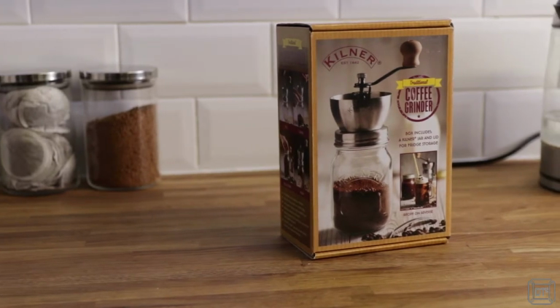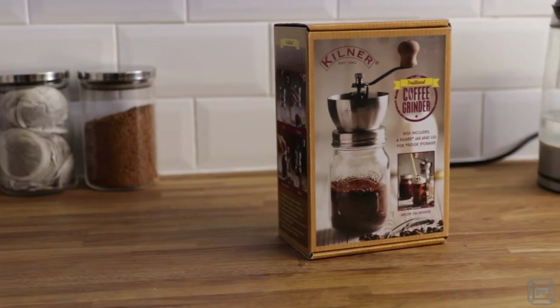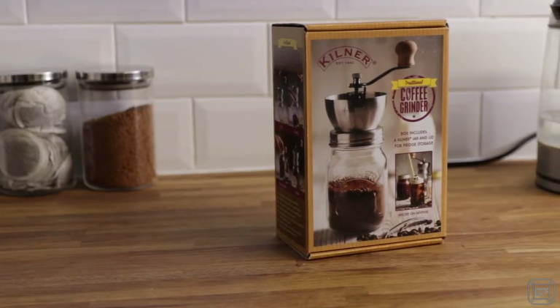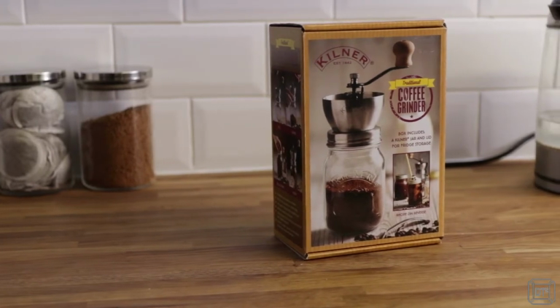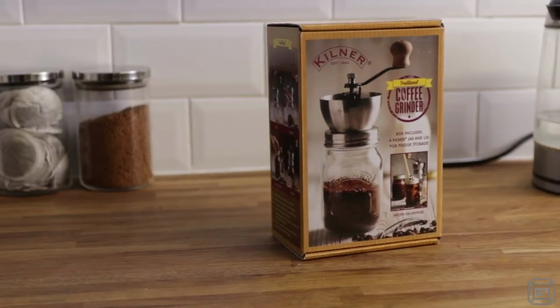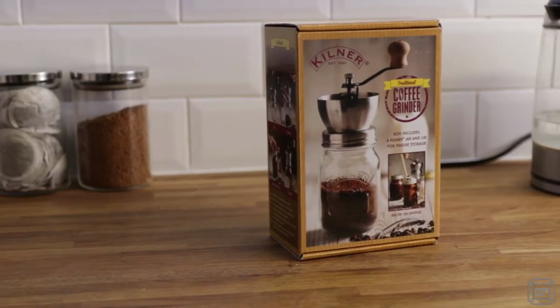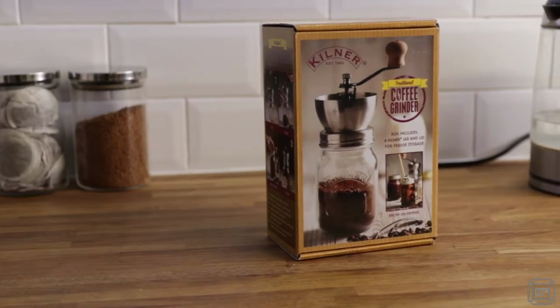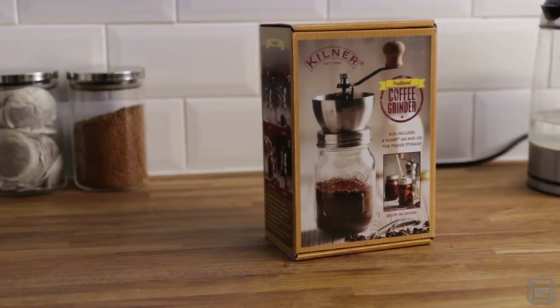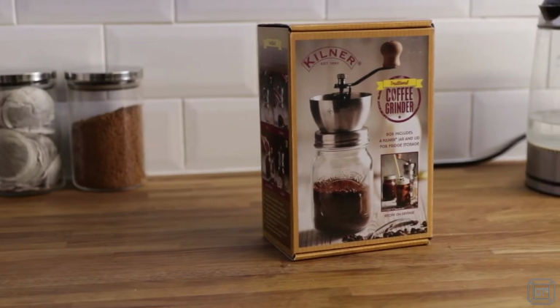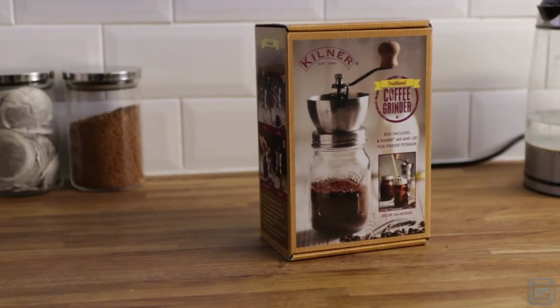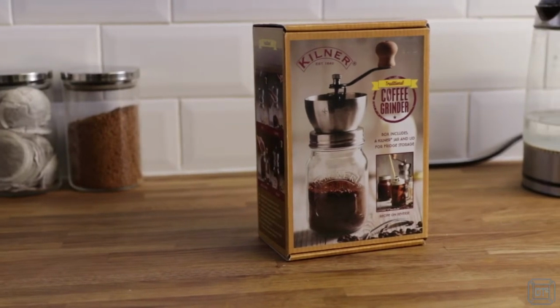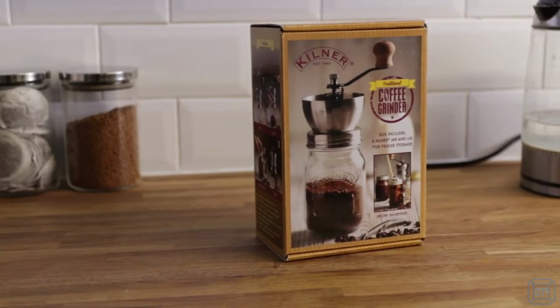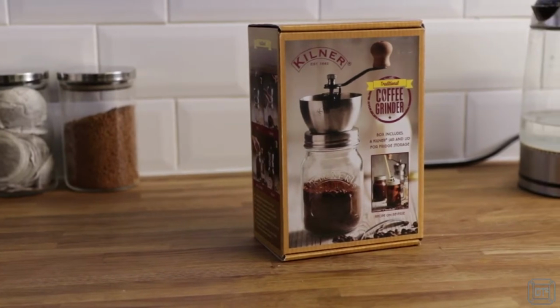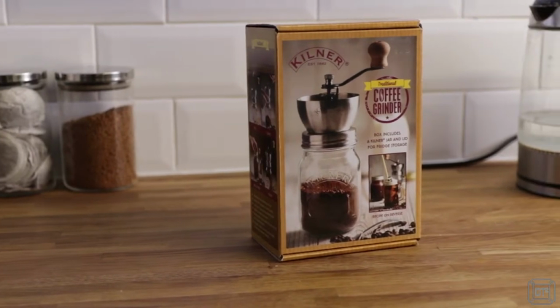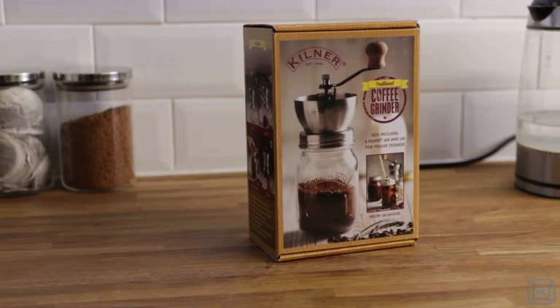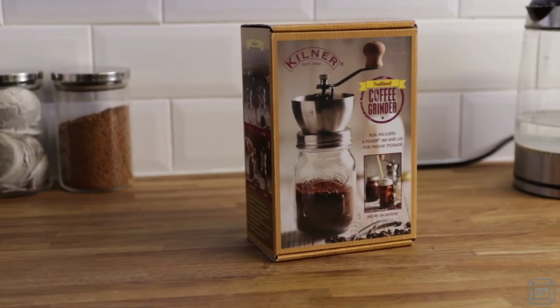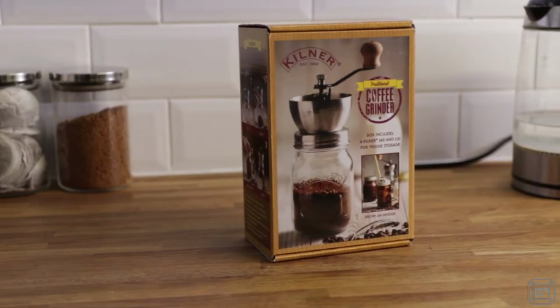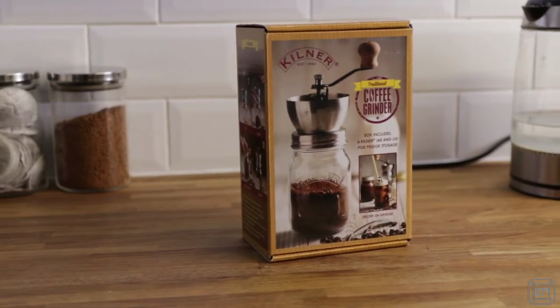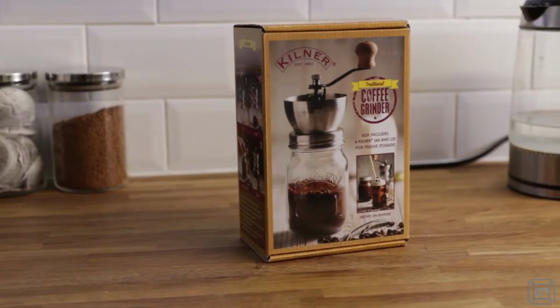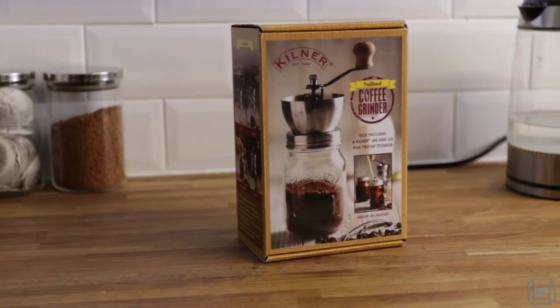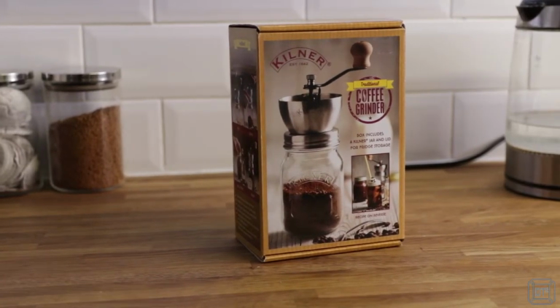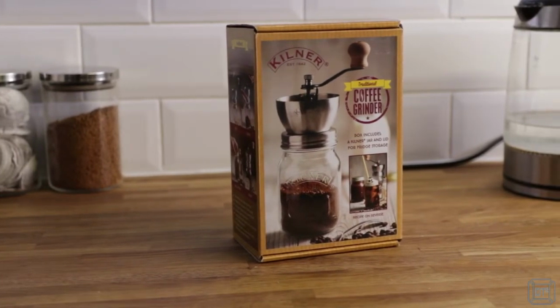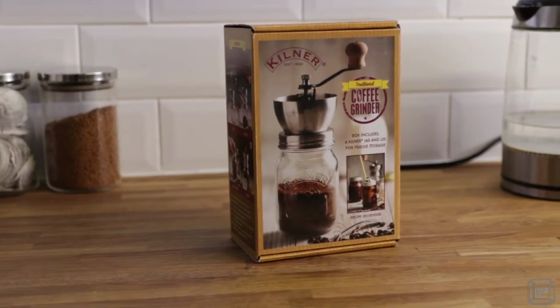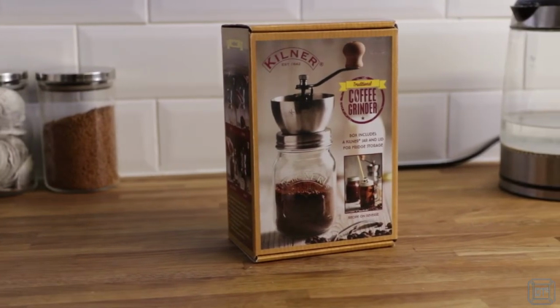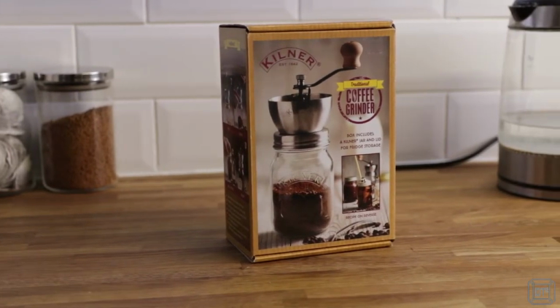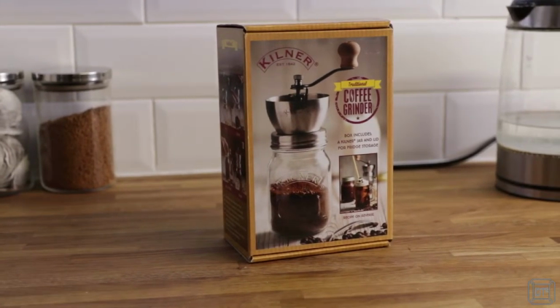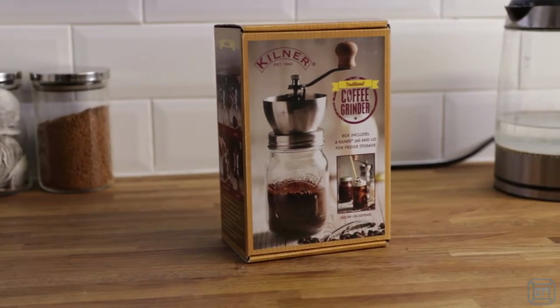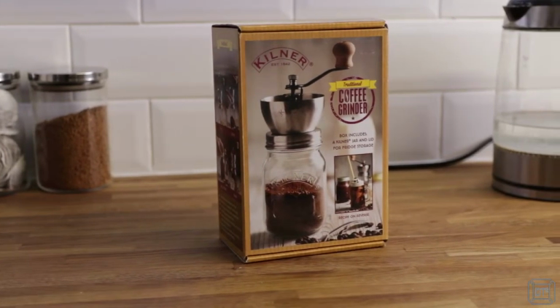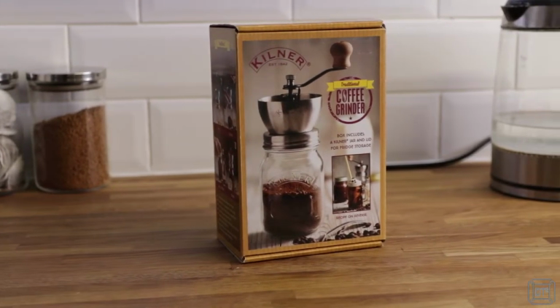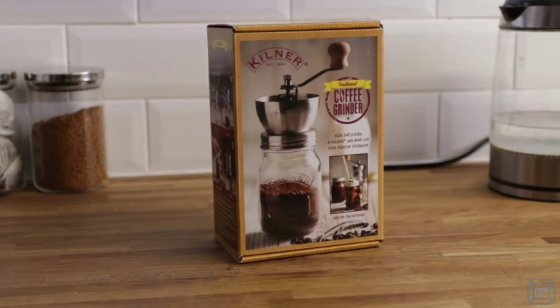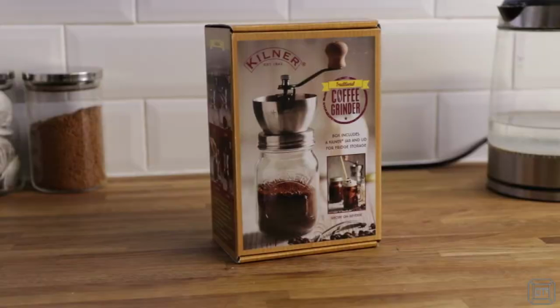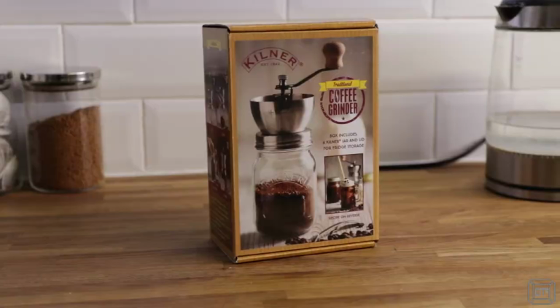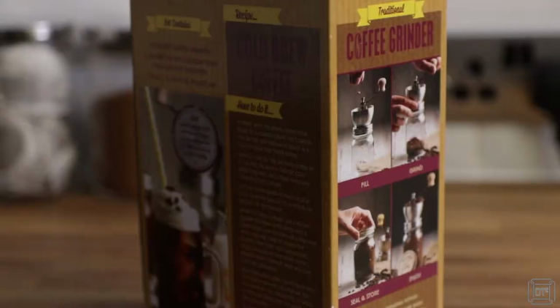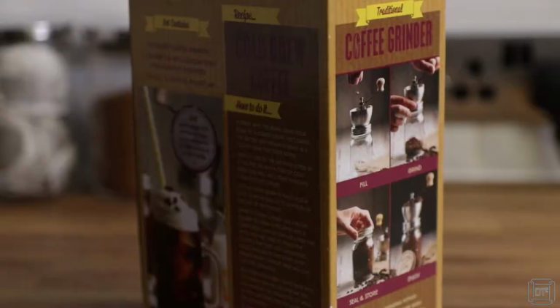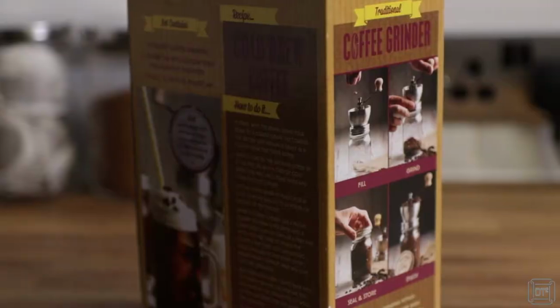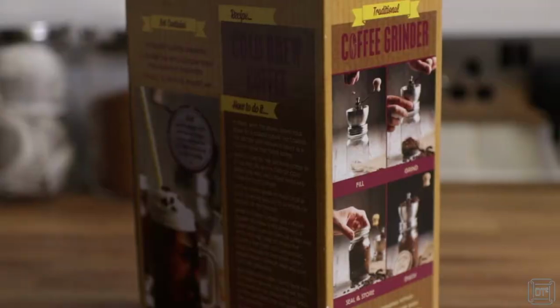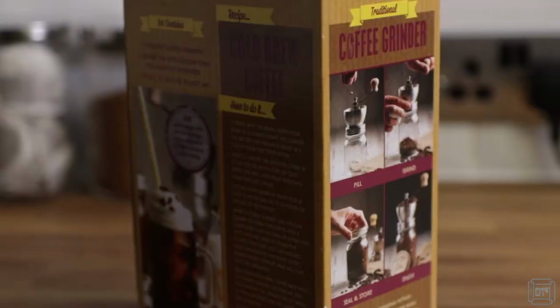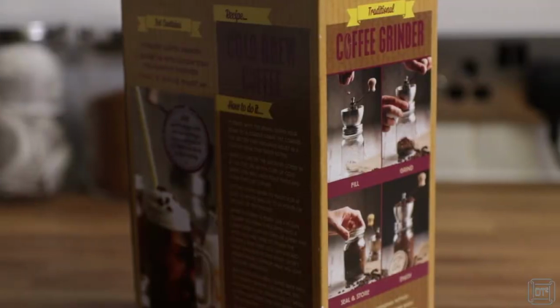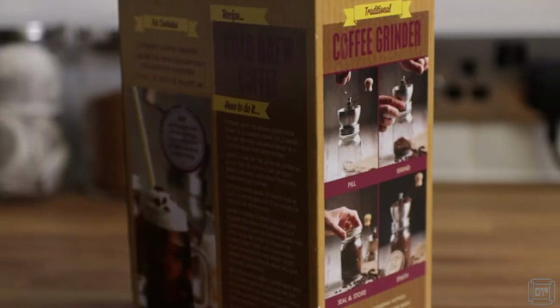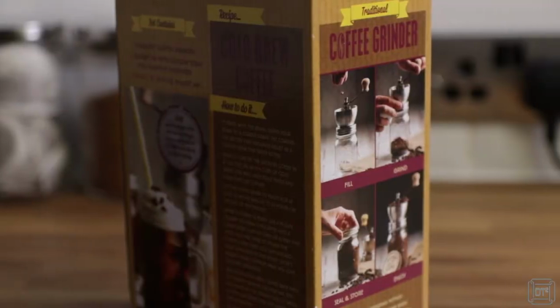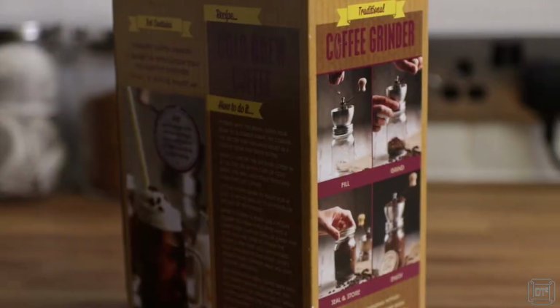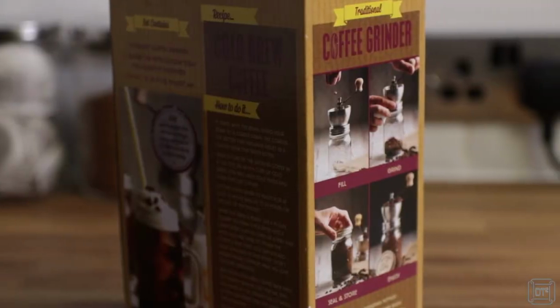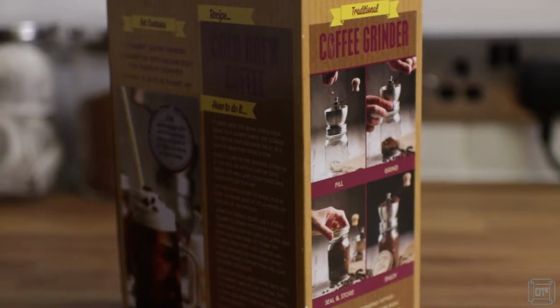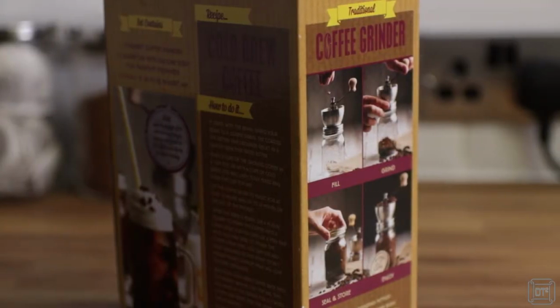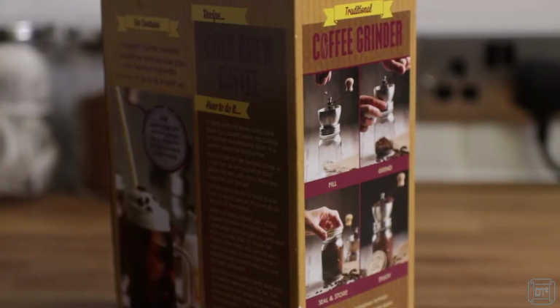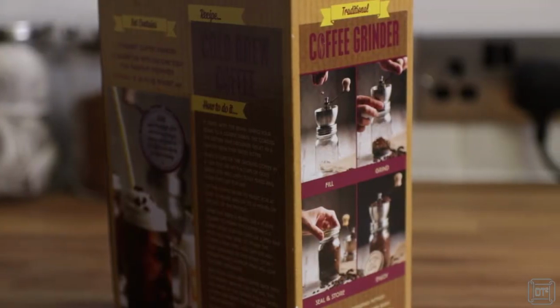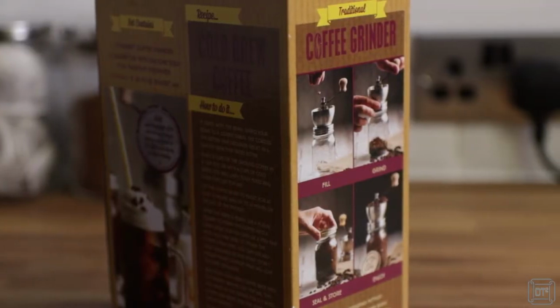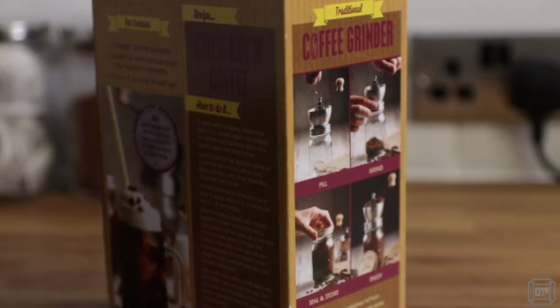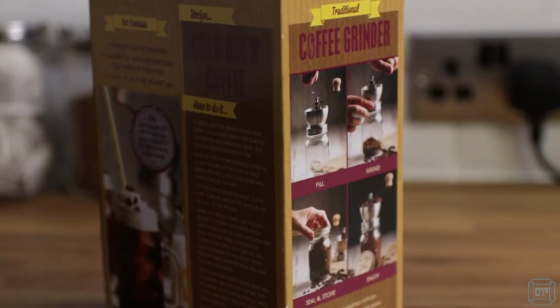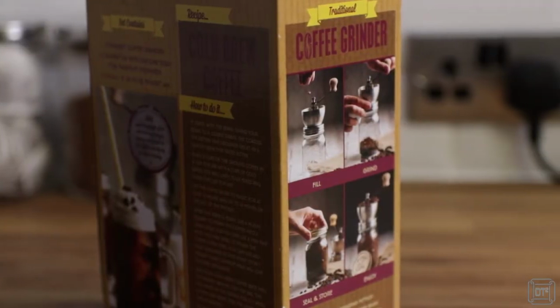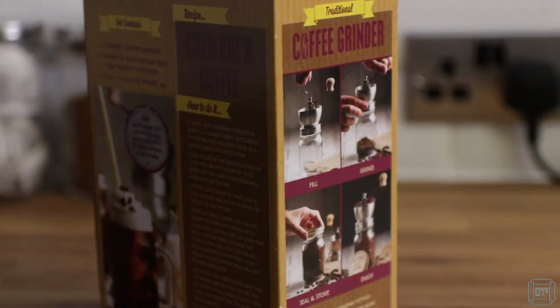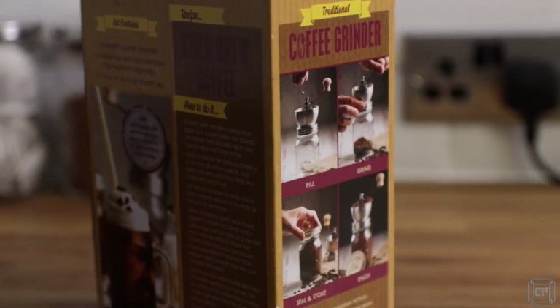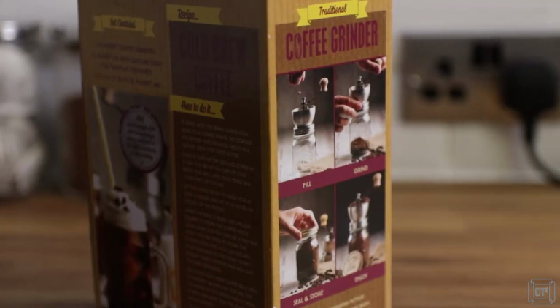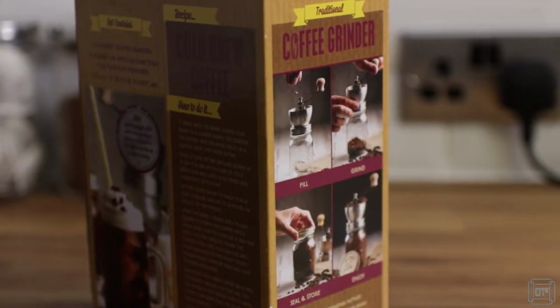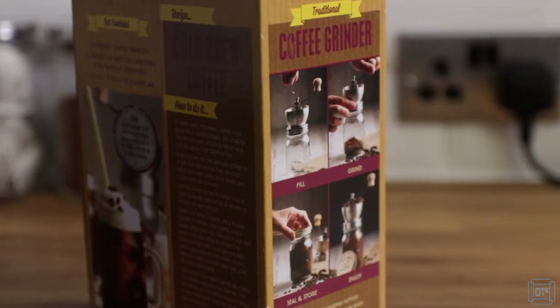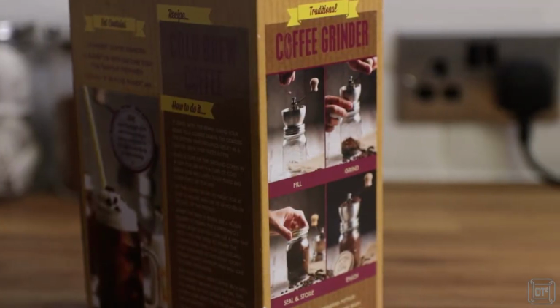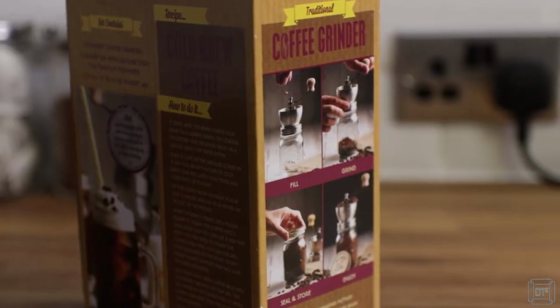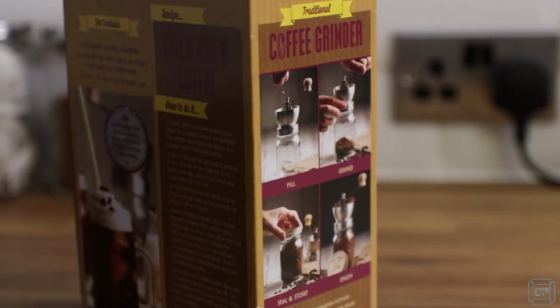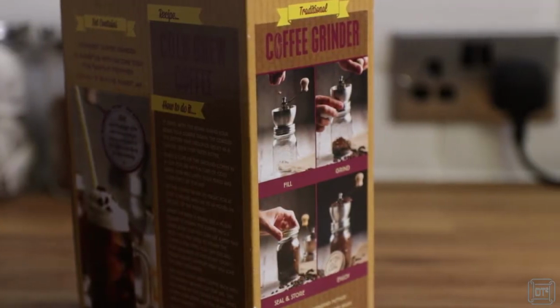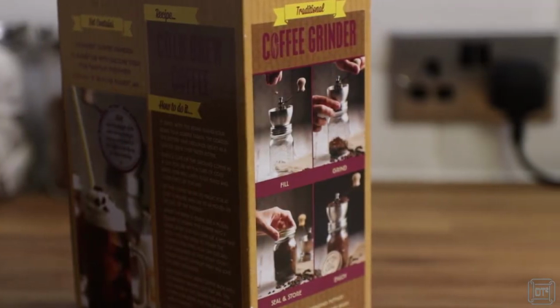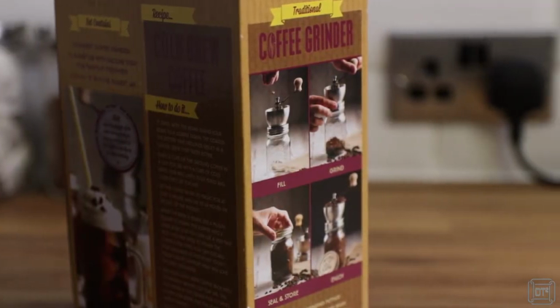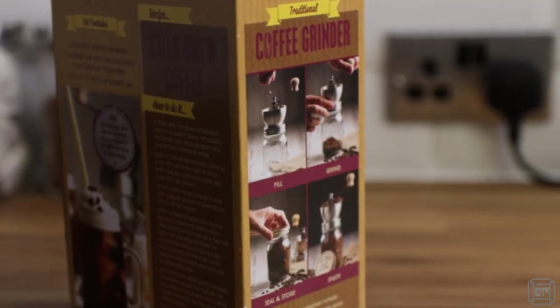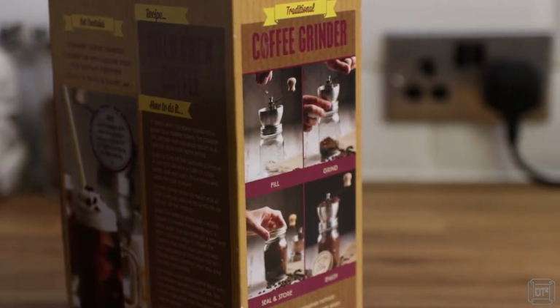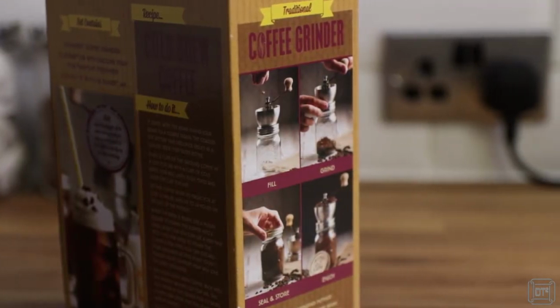Hi, it's Dave T here with the next installment of my cinematic breakfast series, this time reviewing the Kilner traditional coffee grinder.